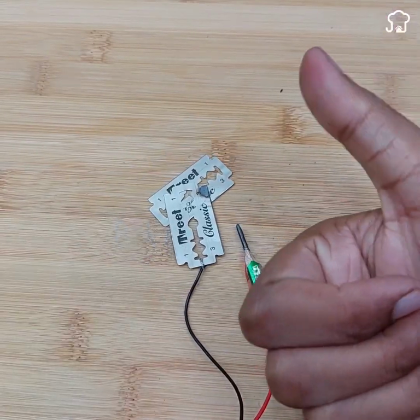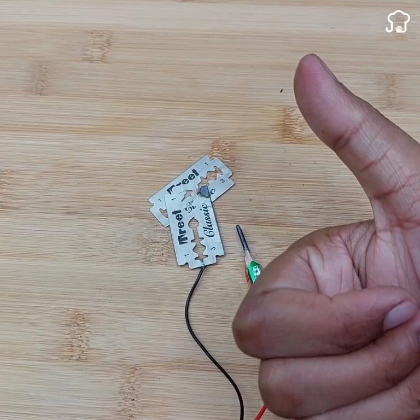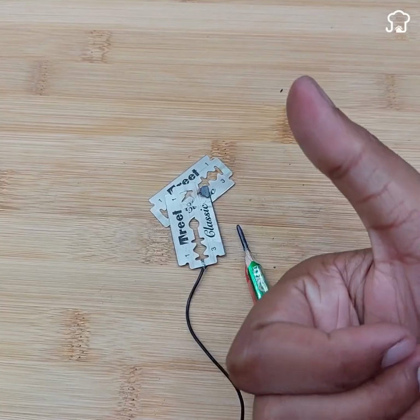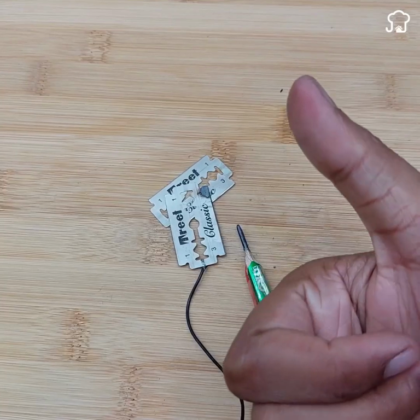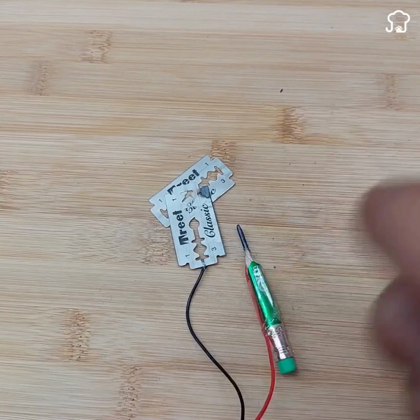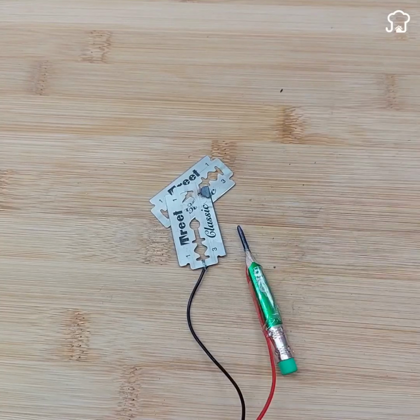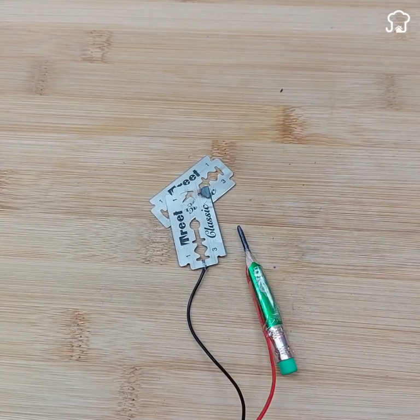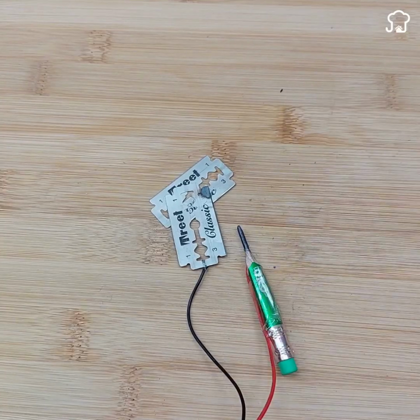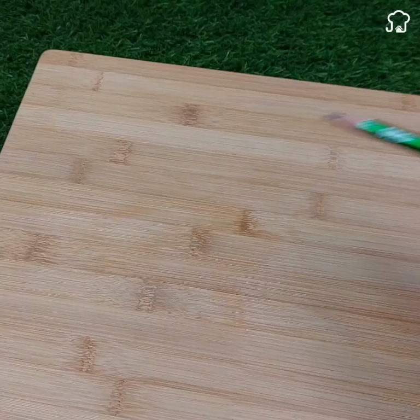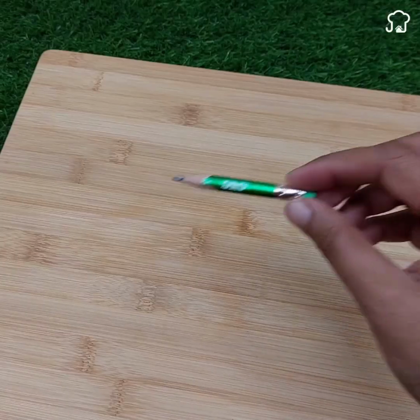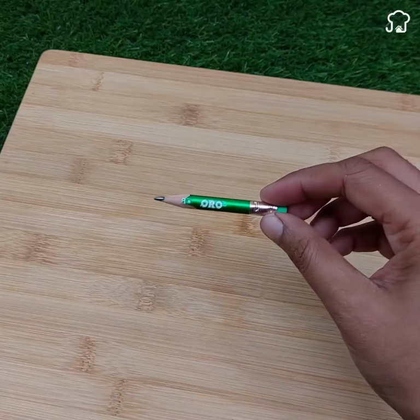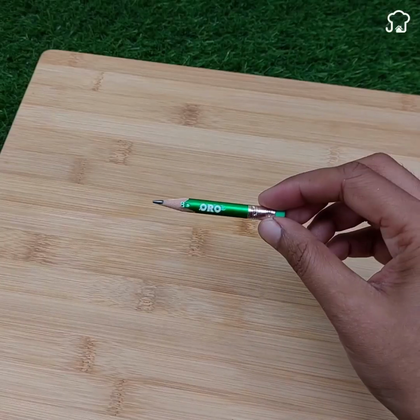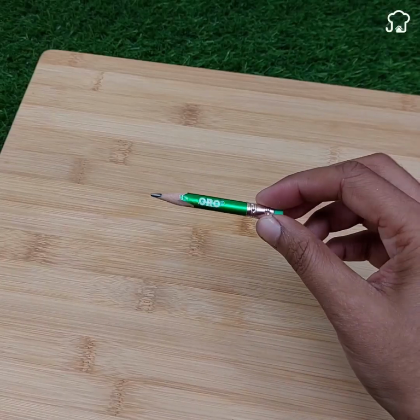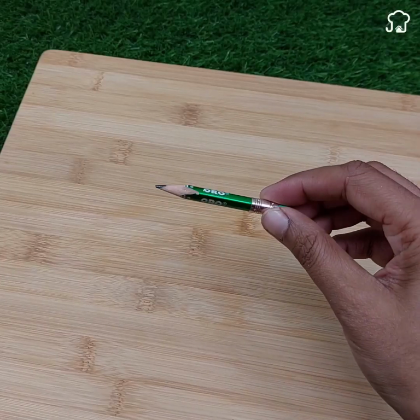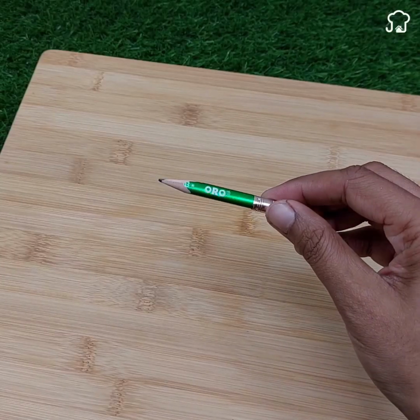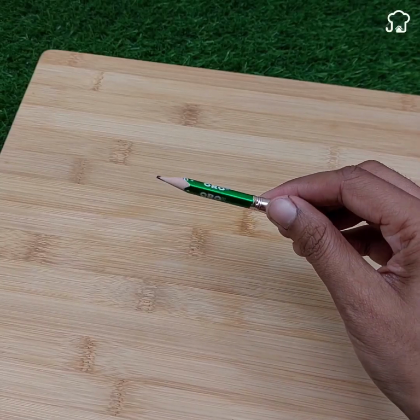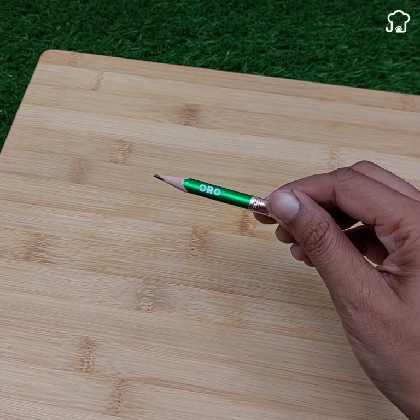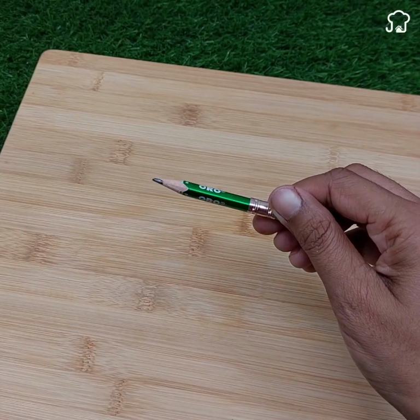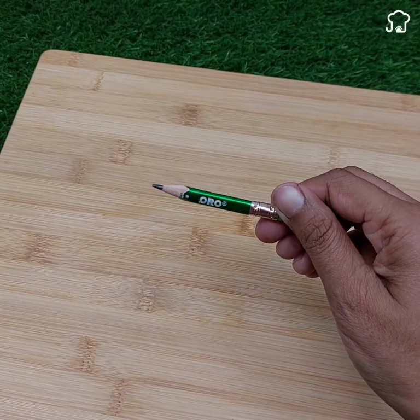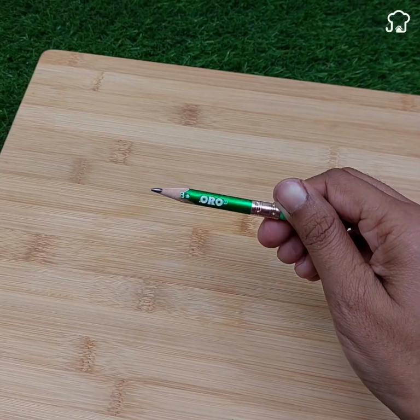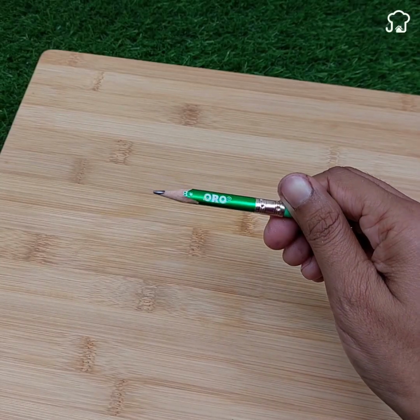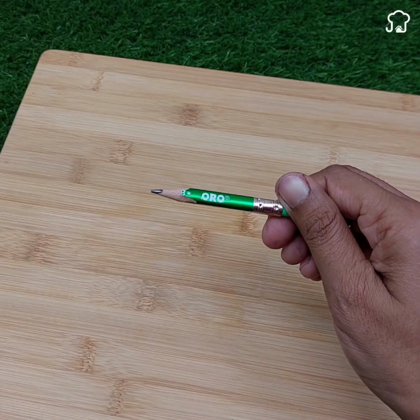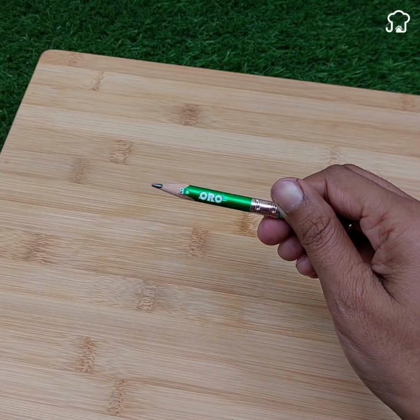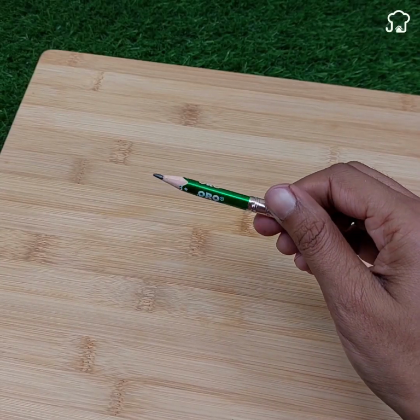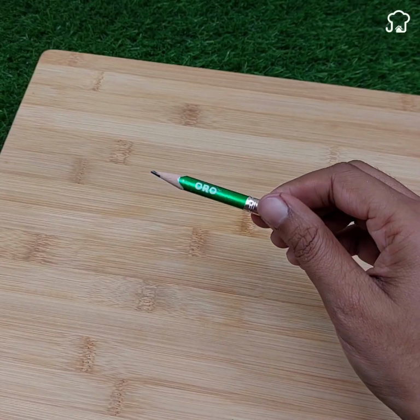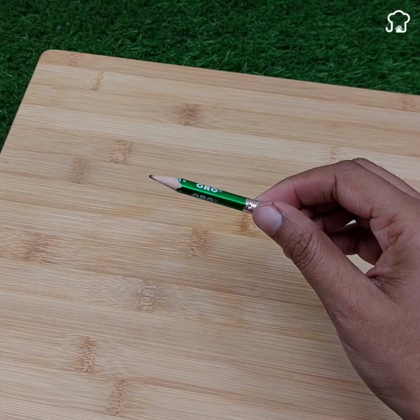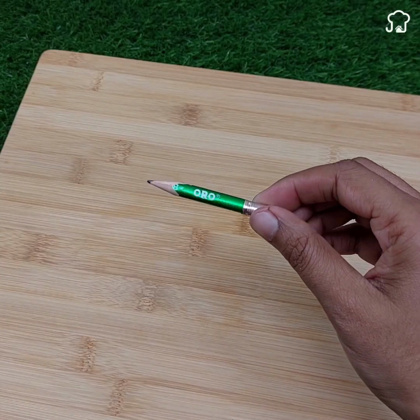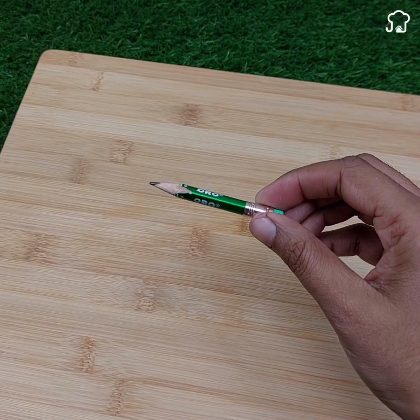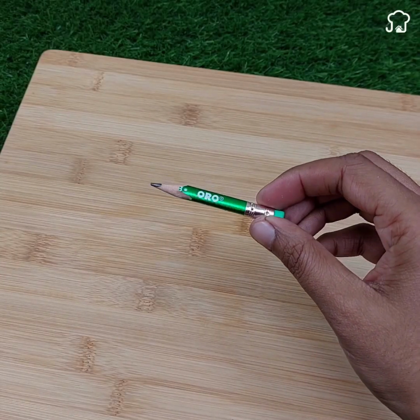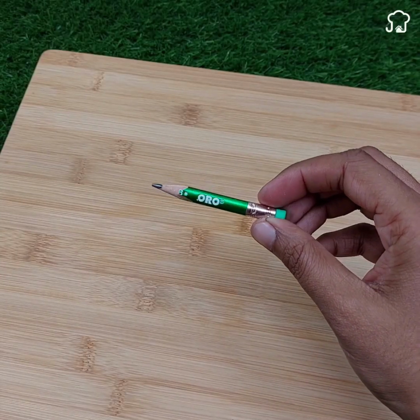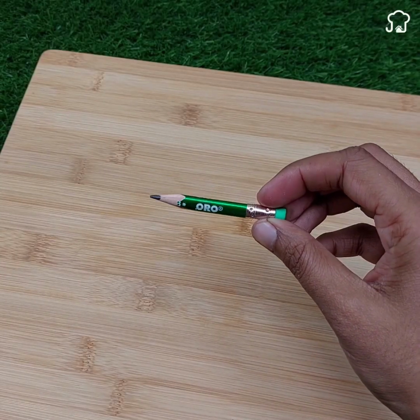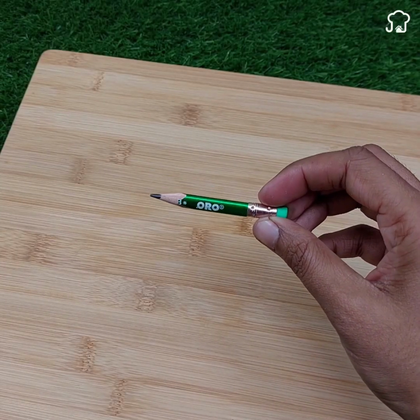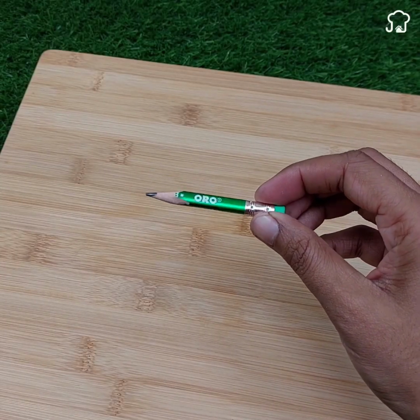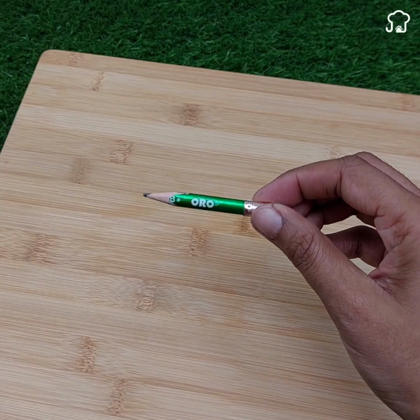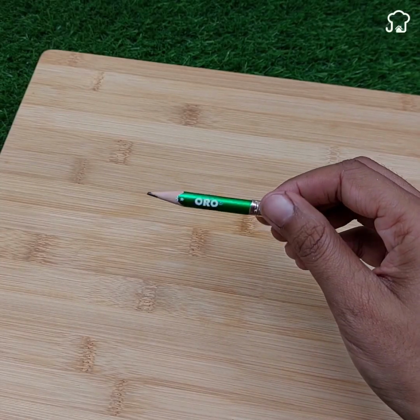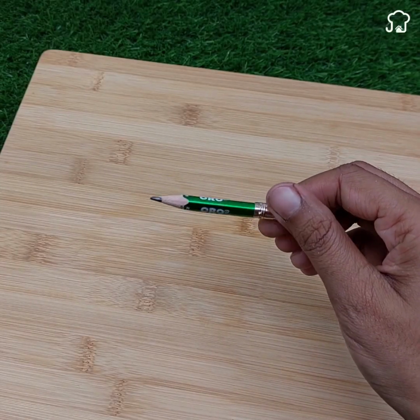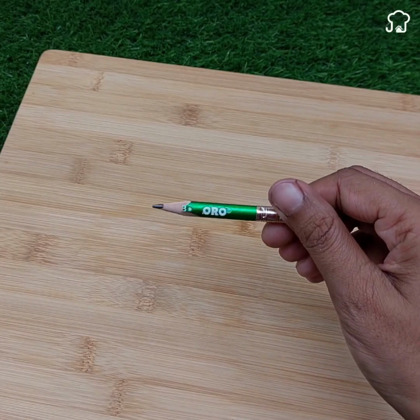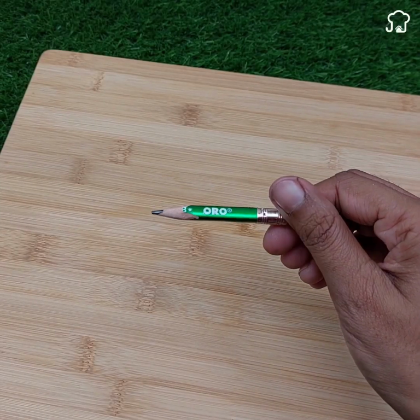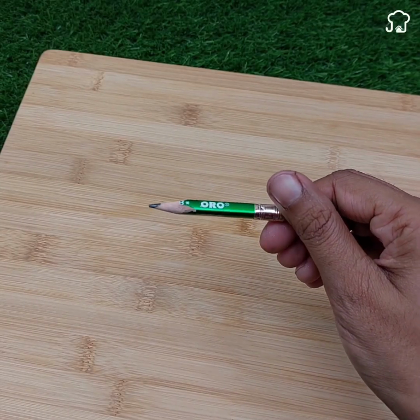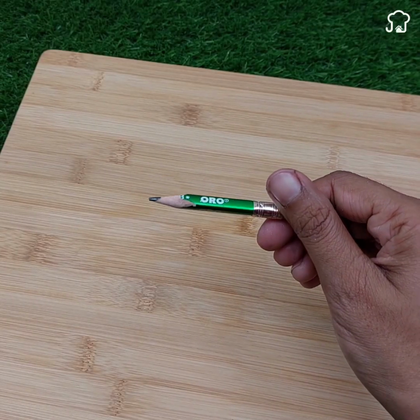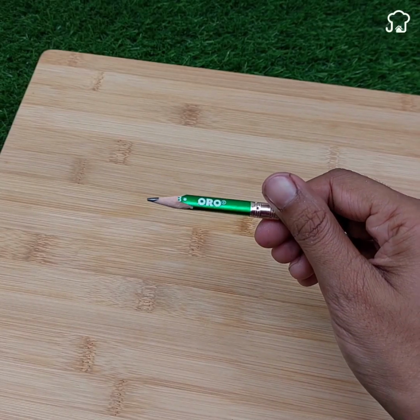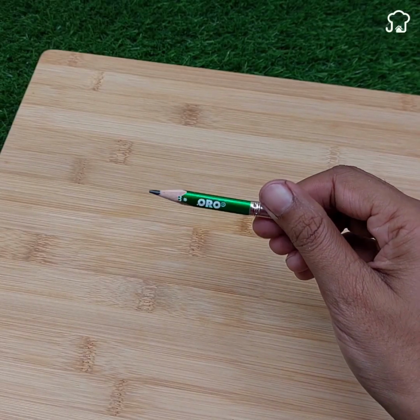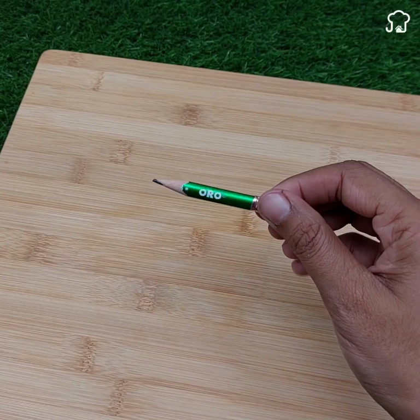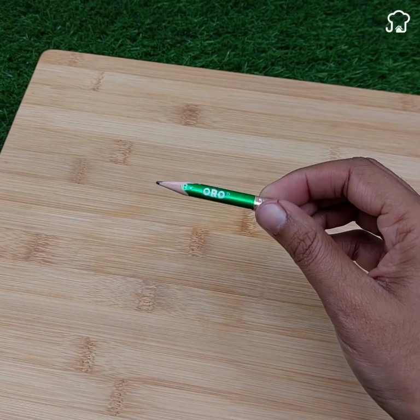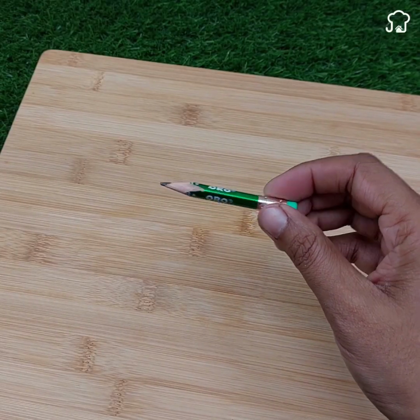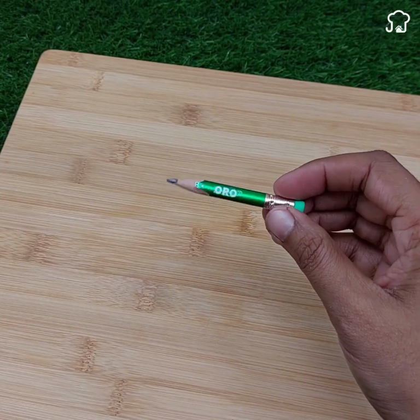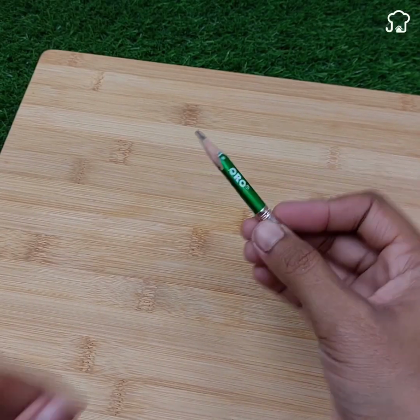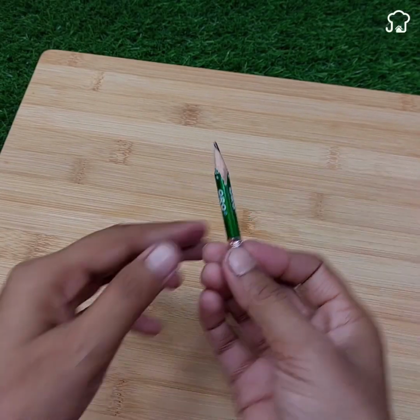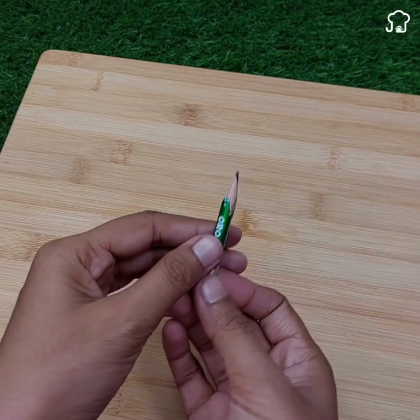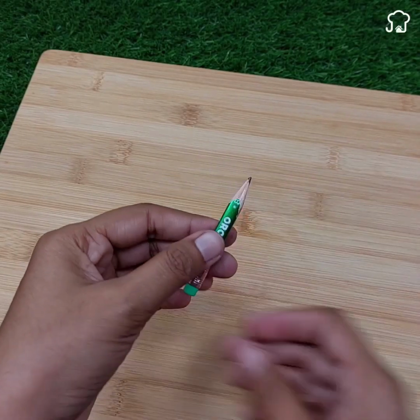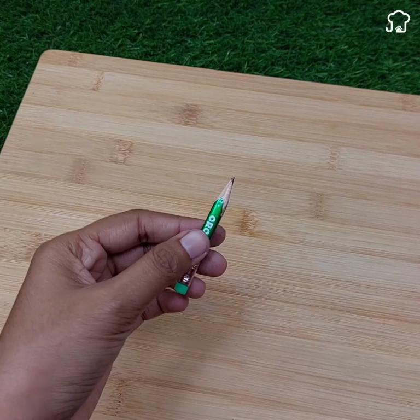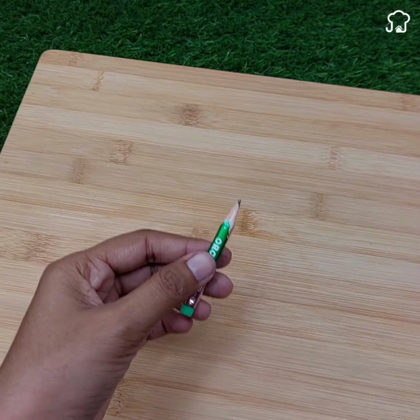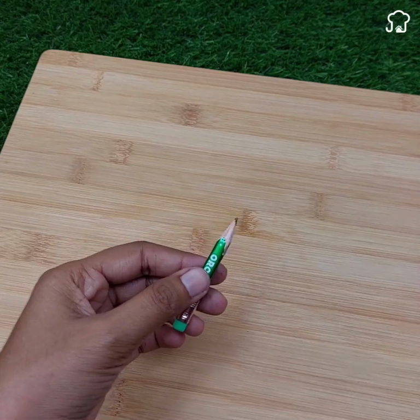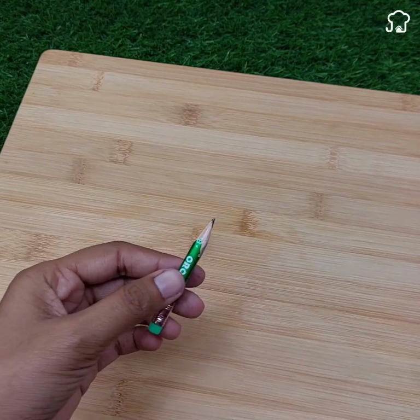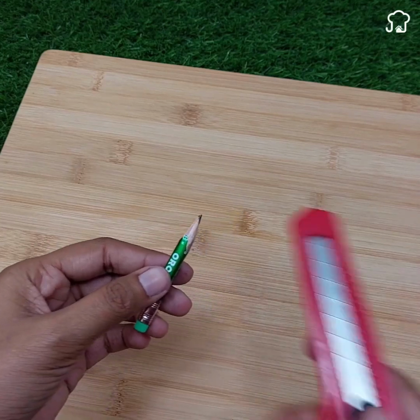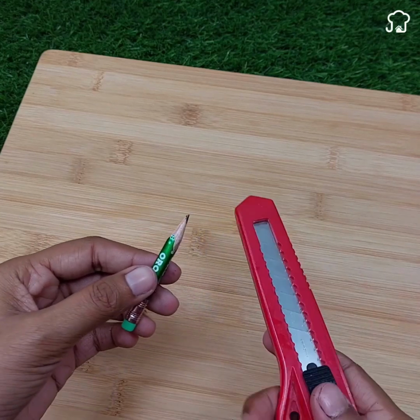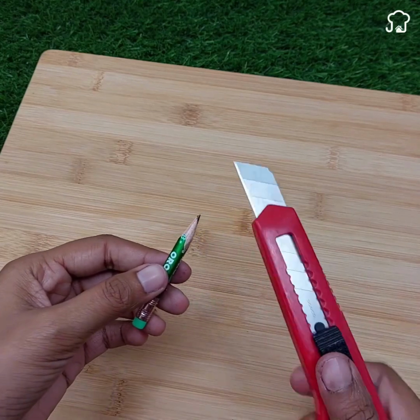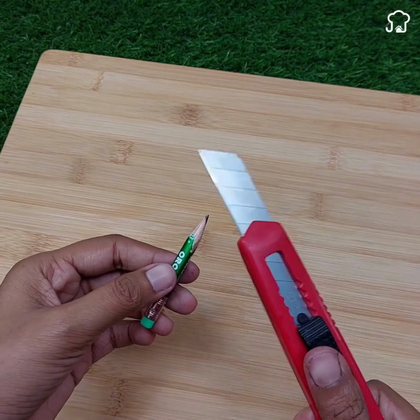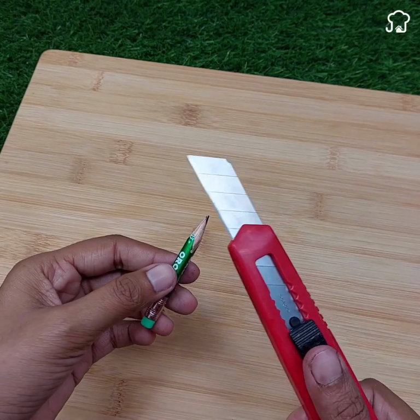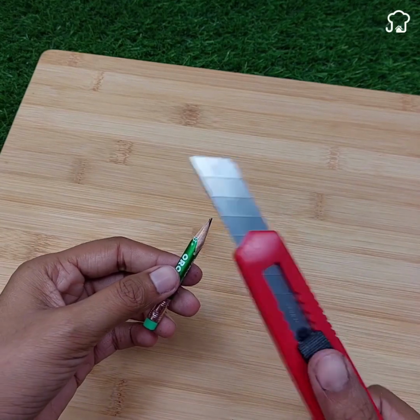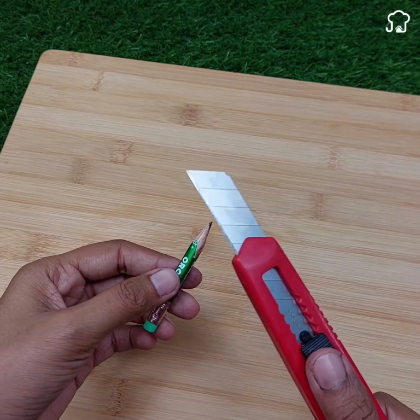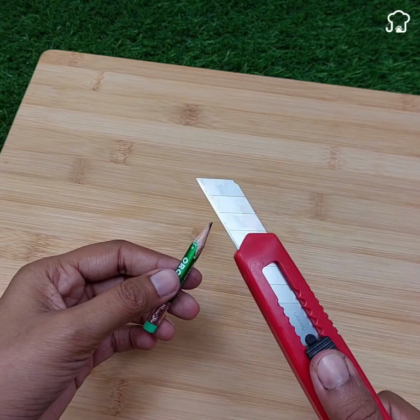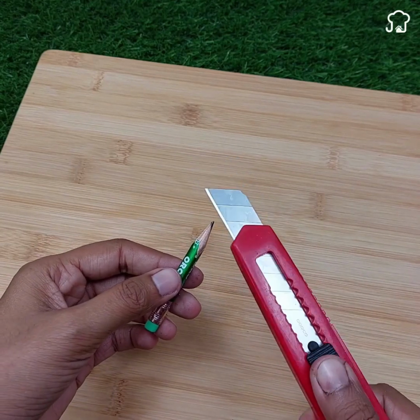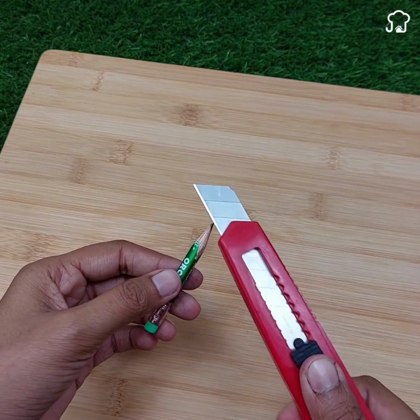Start with a standard carbon pencil. Carefully, use a knife to remove the tip of the pencil, exposing the graphite inside.